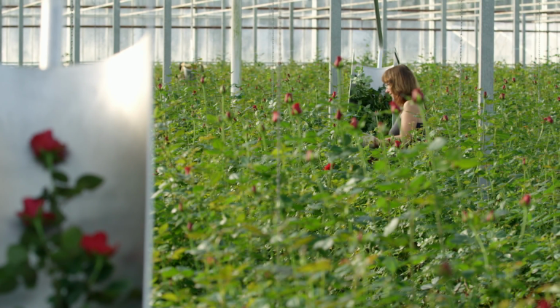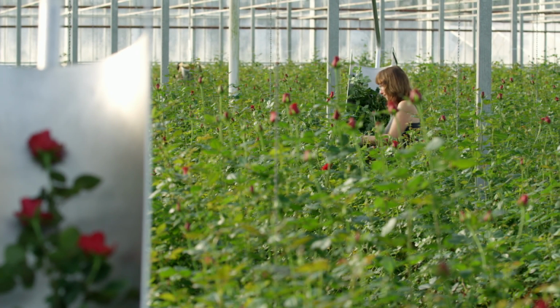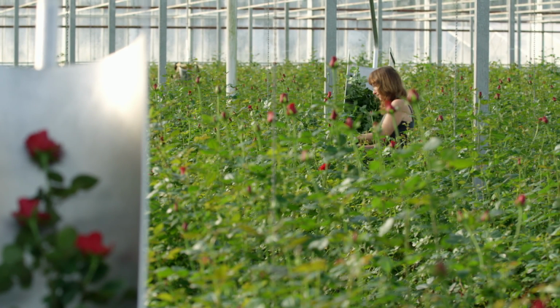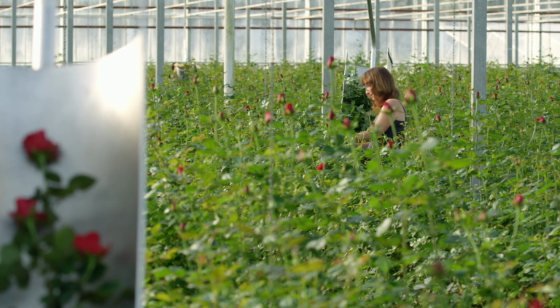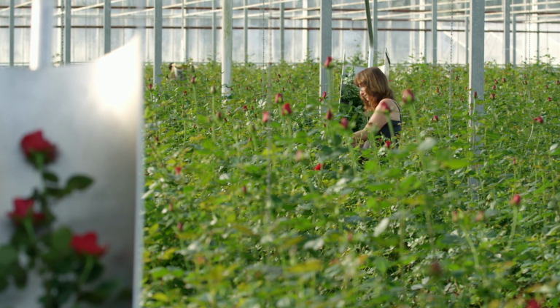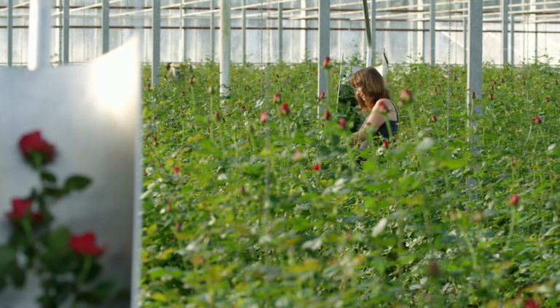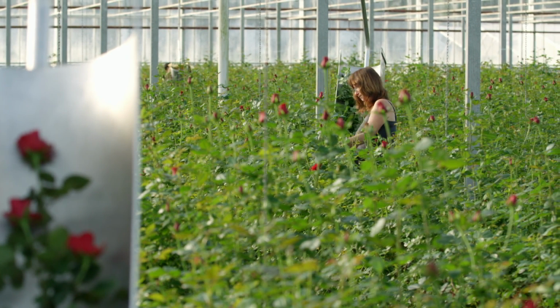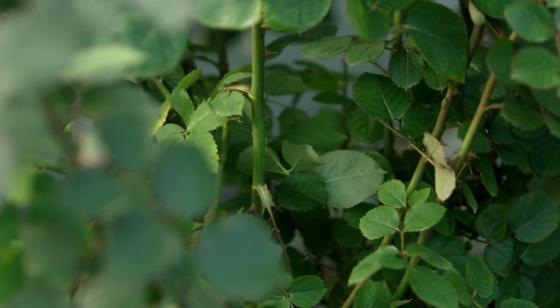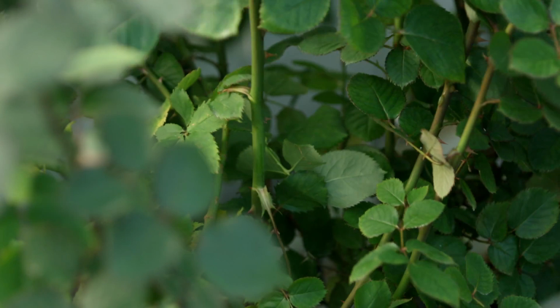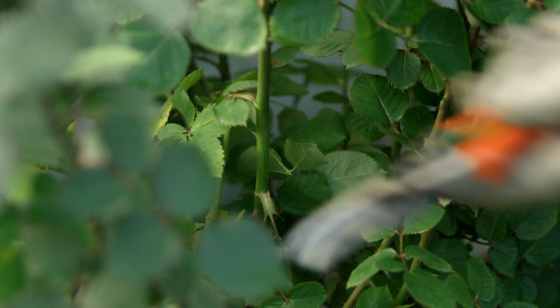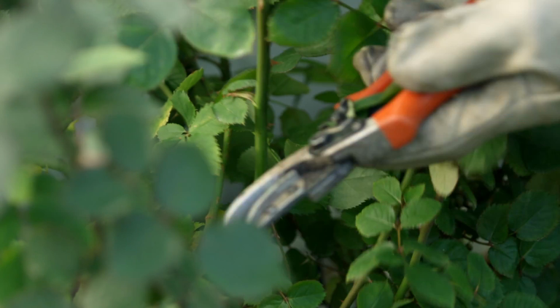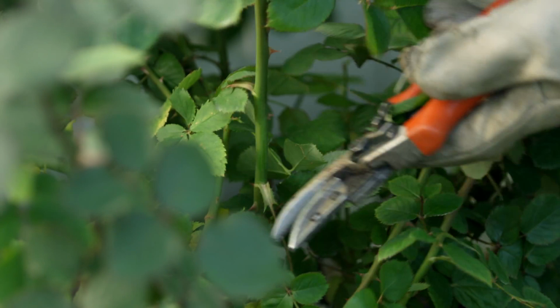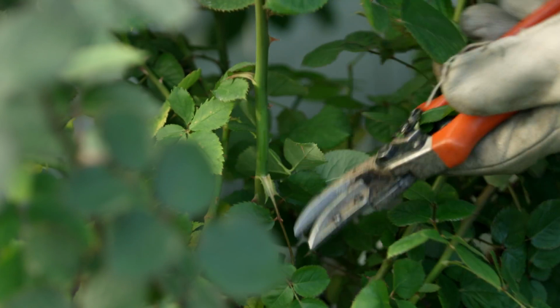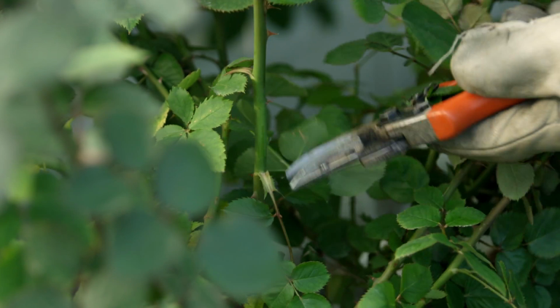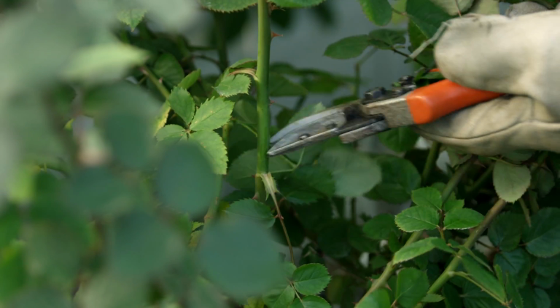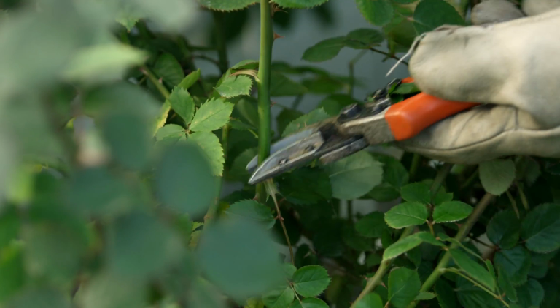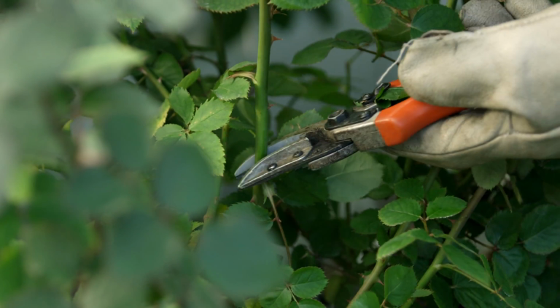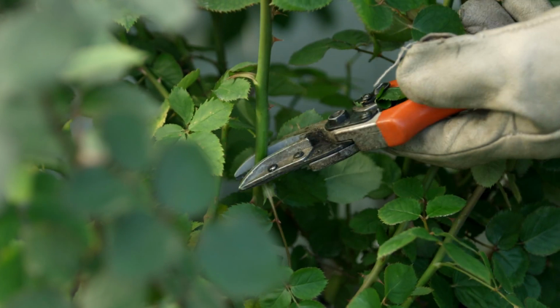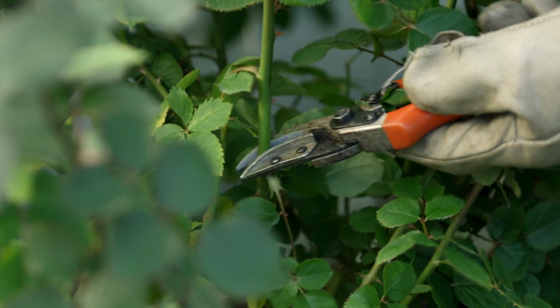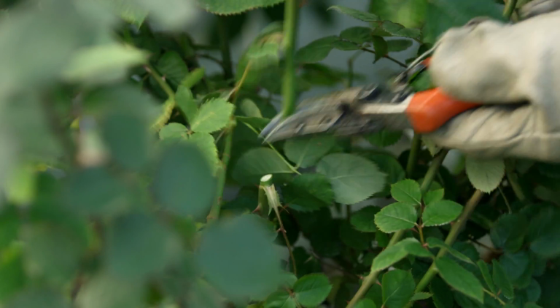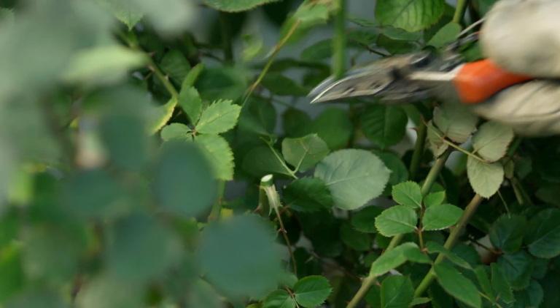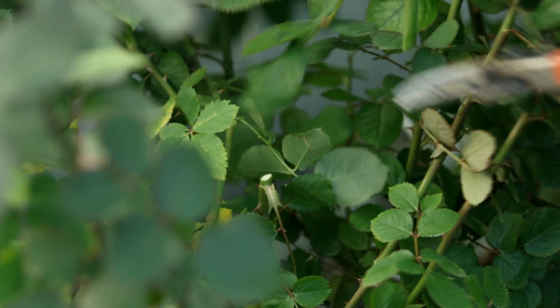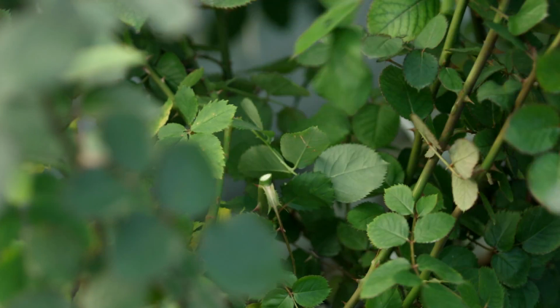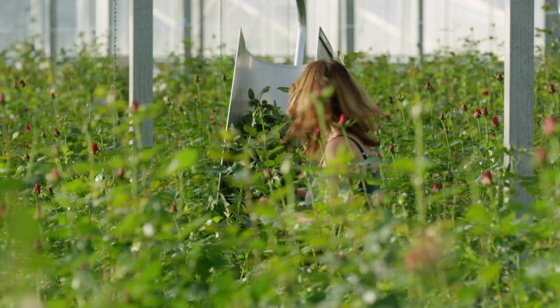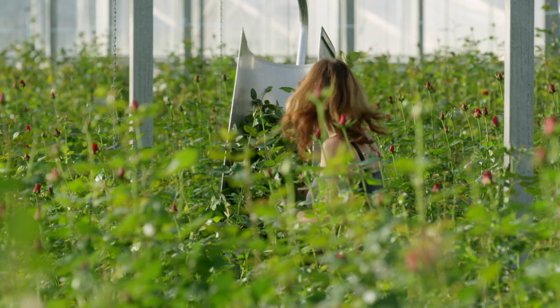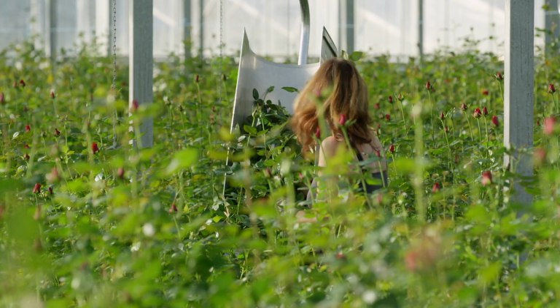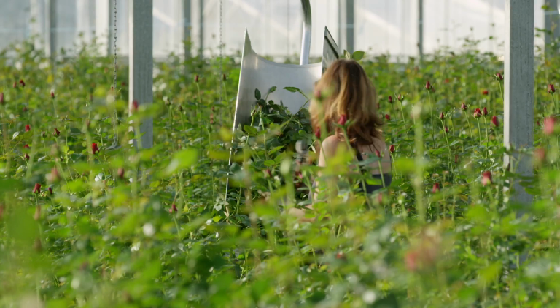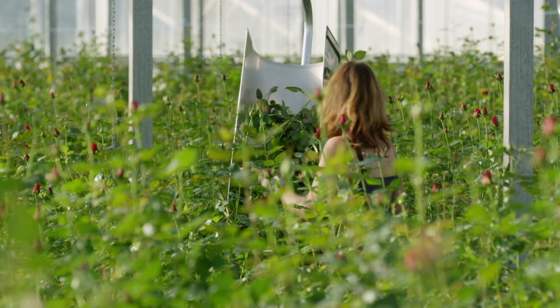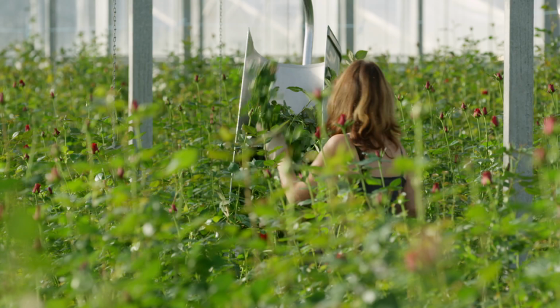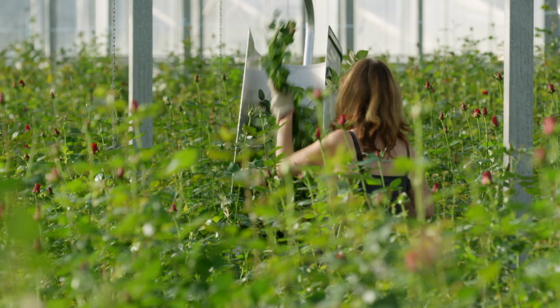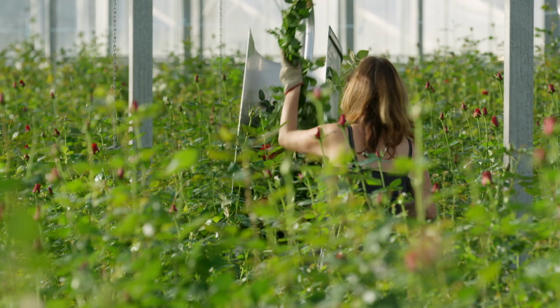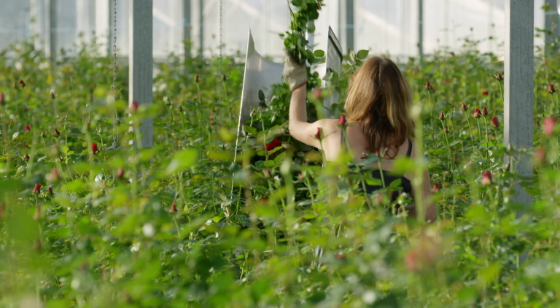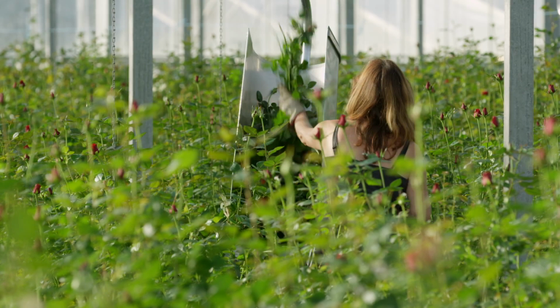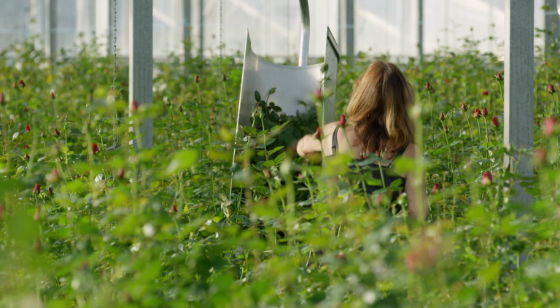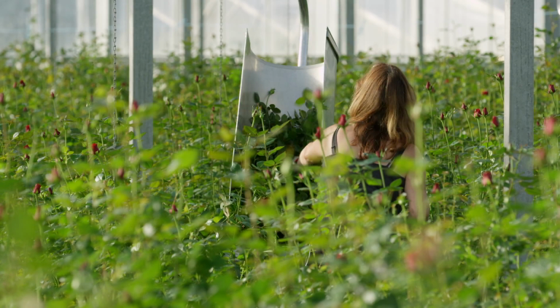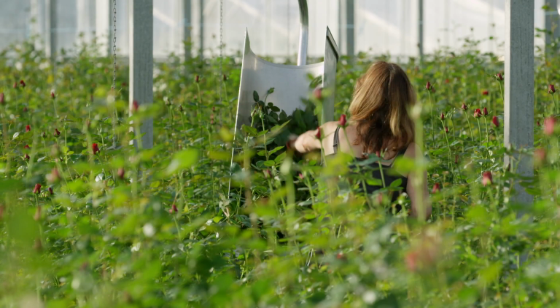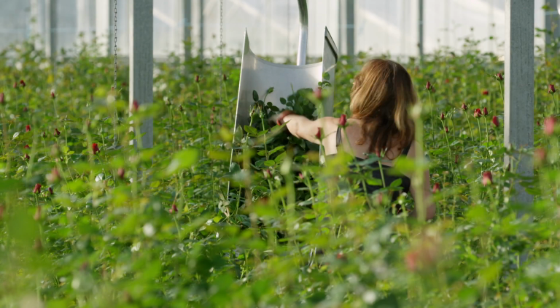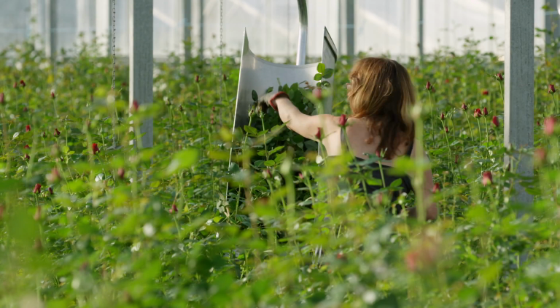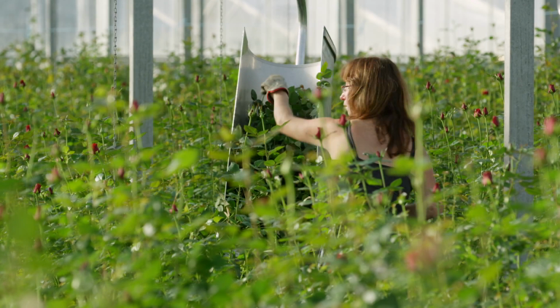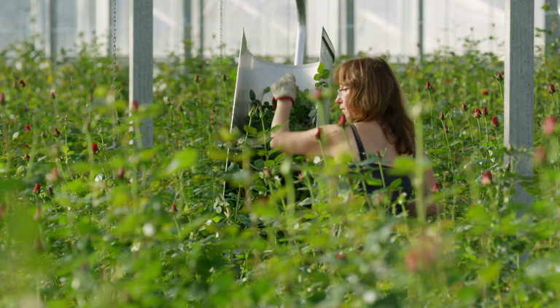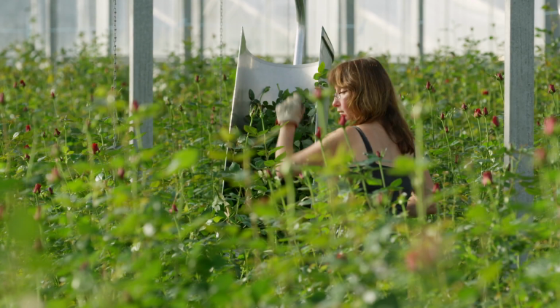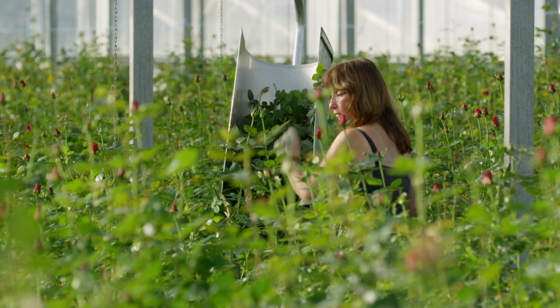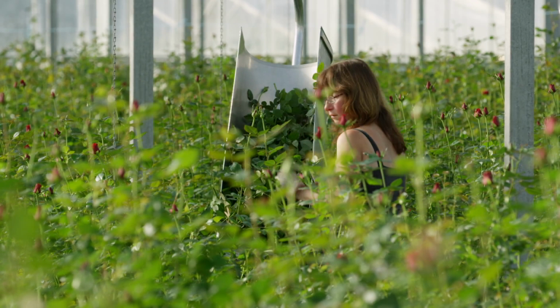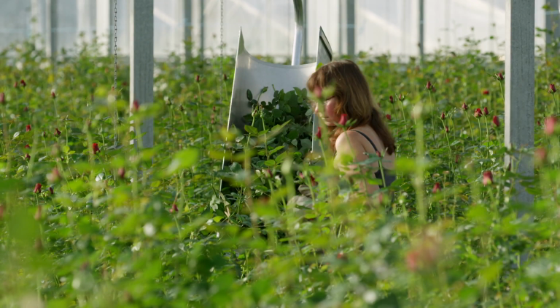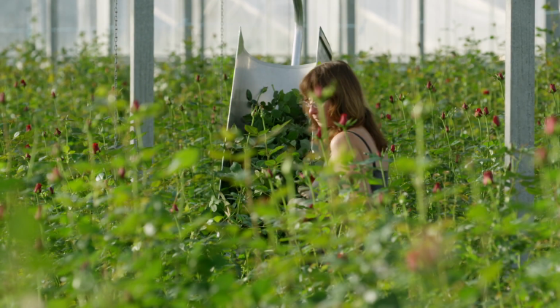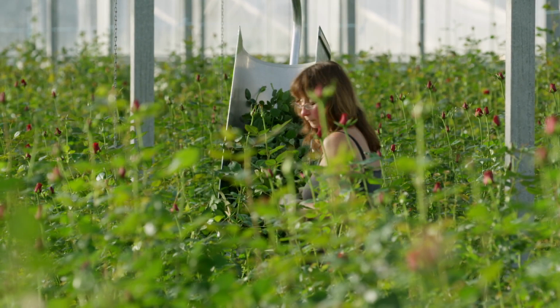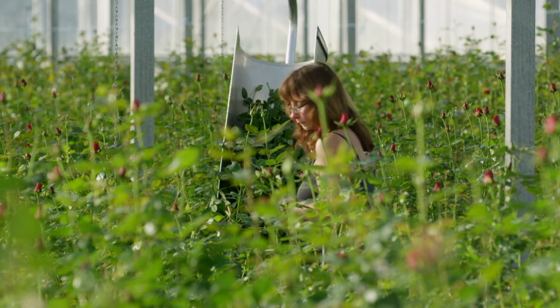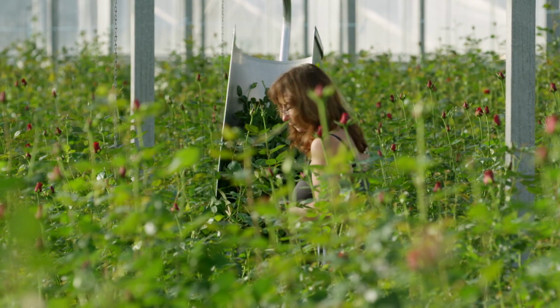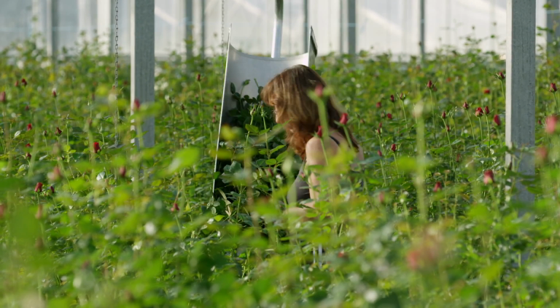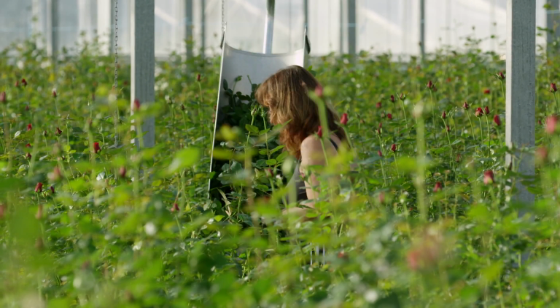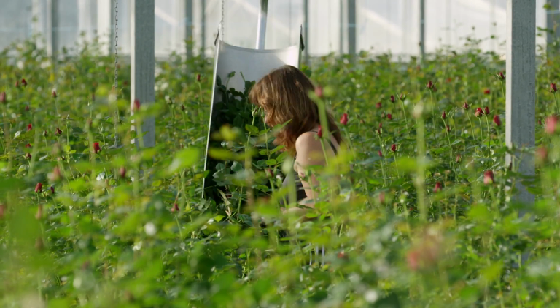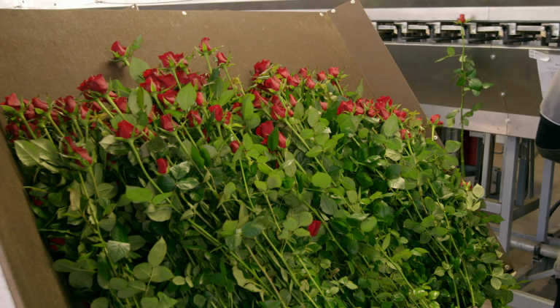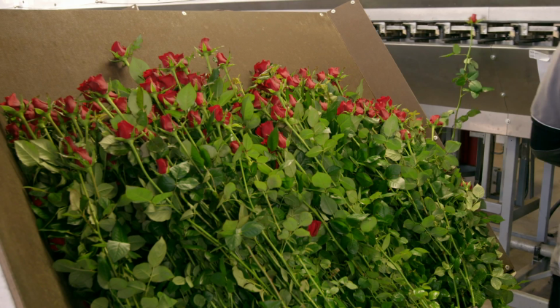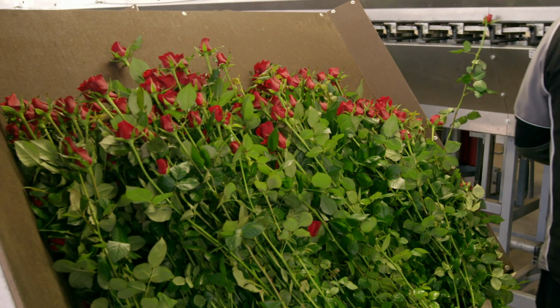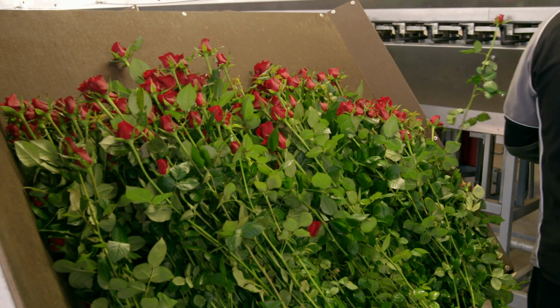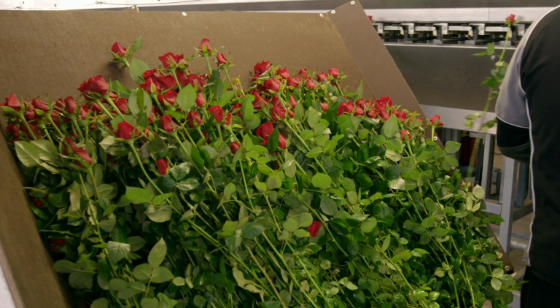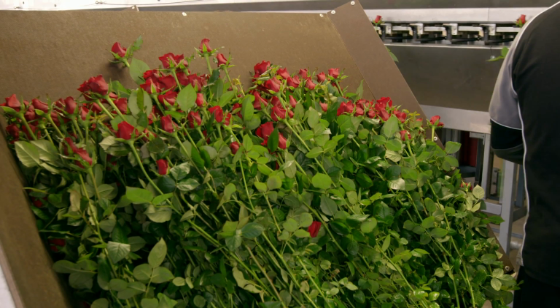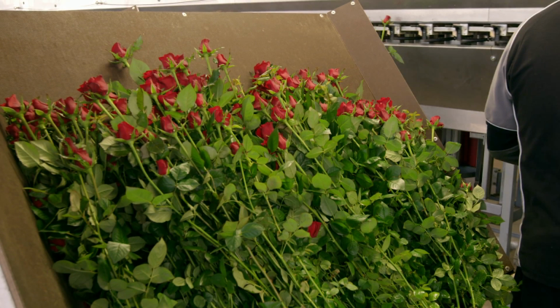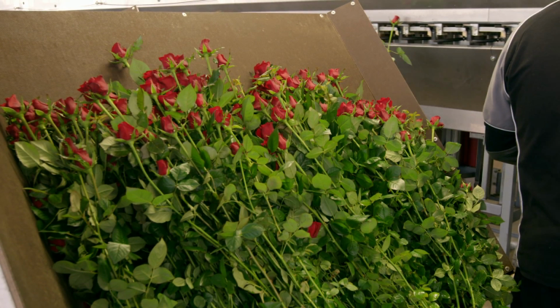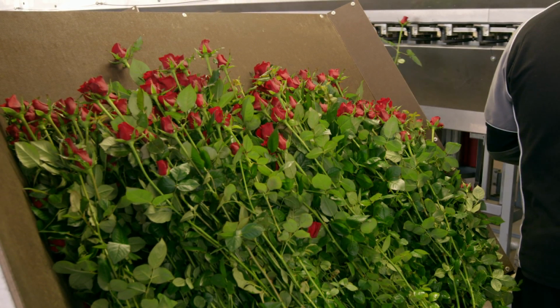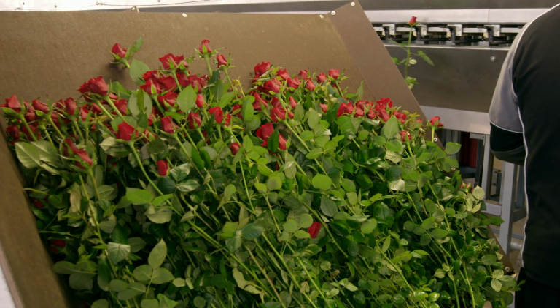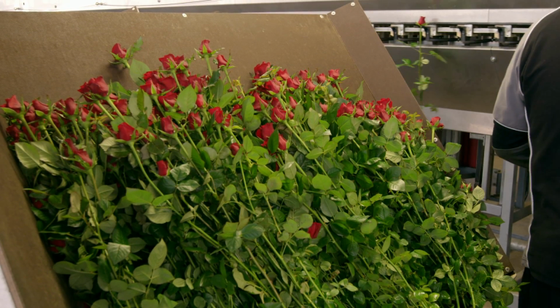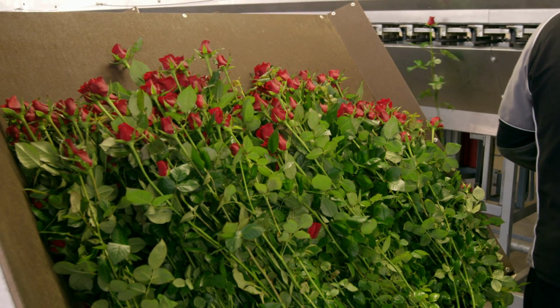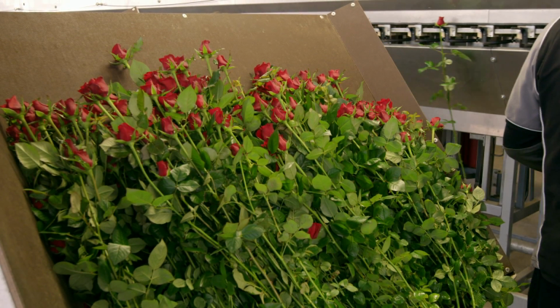What's she up to? She's cutting the roses and collecting them all up. Oh, she's done a good job.